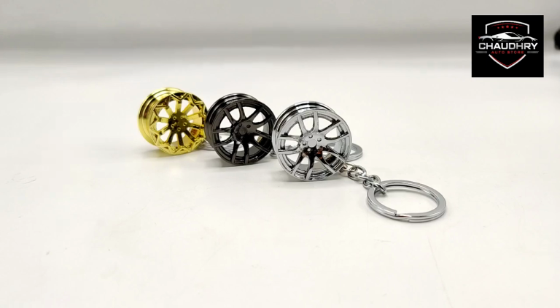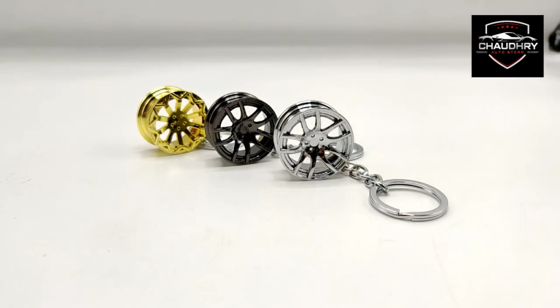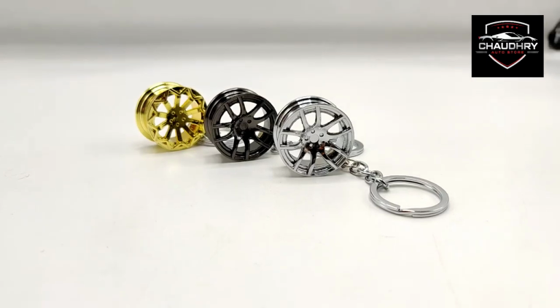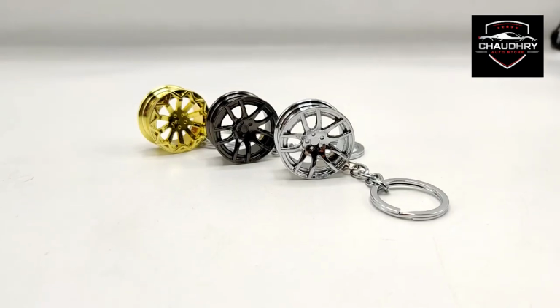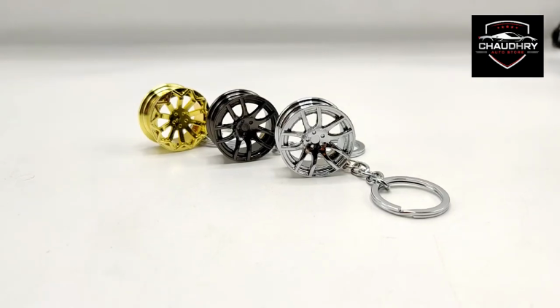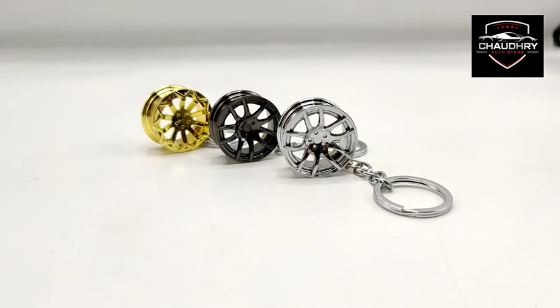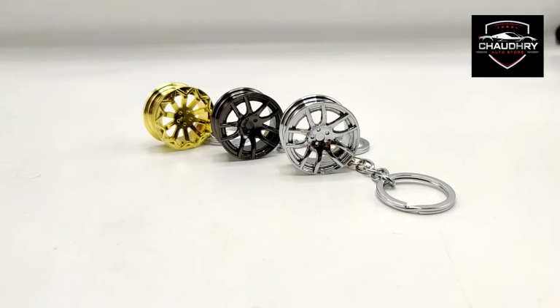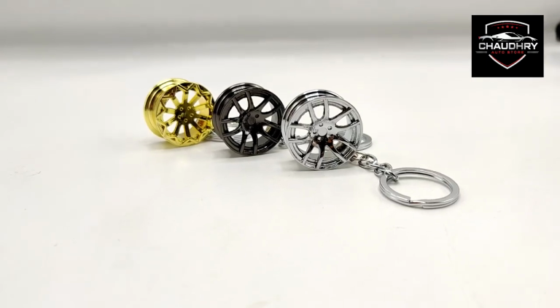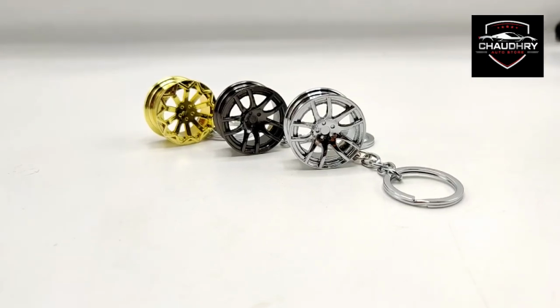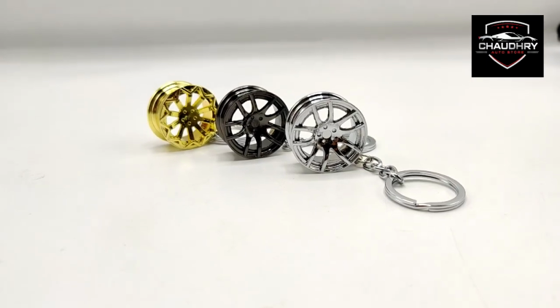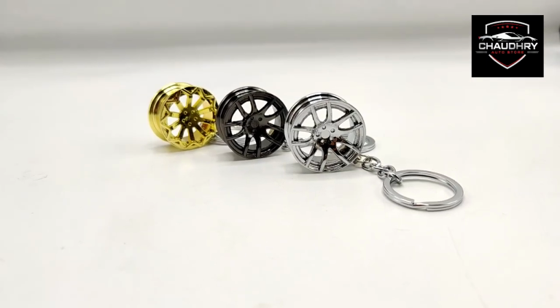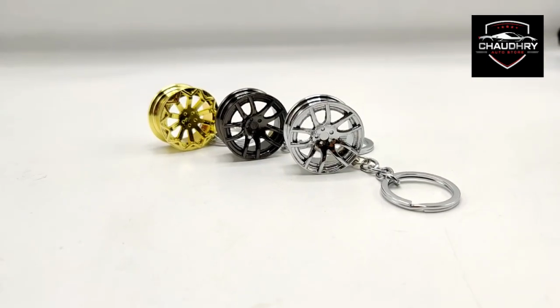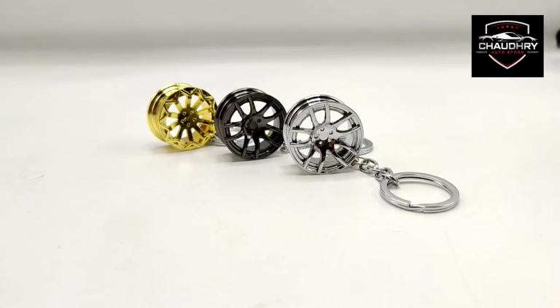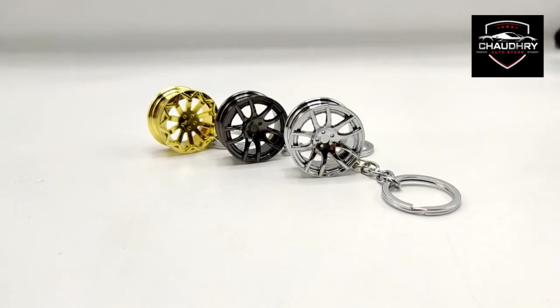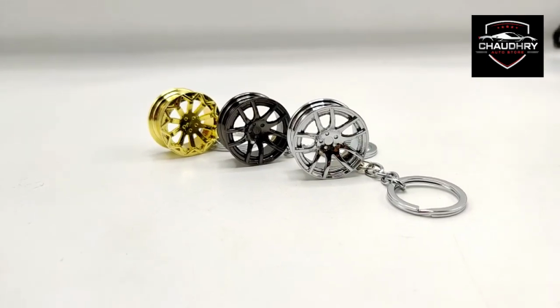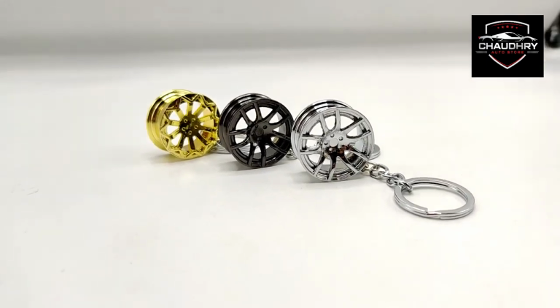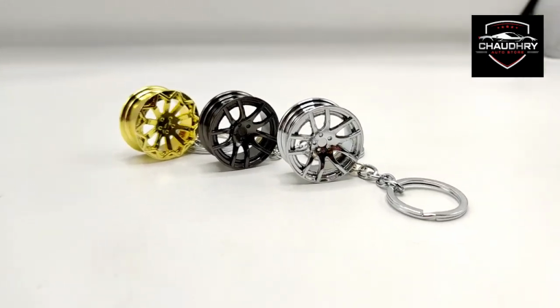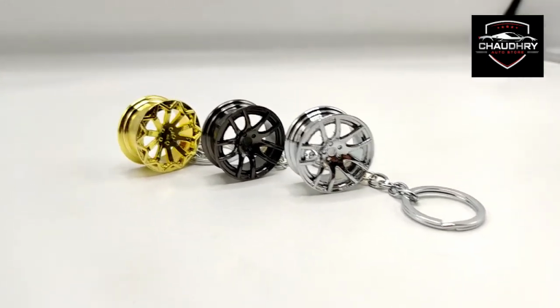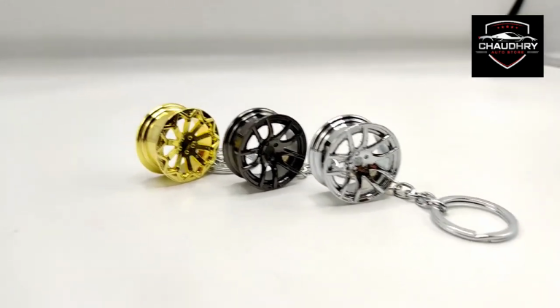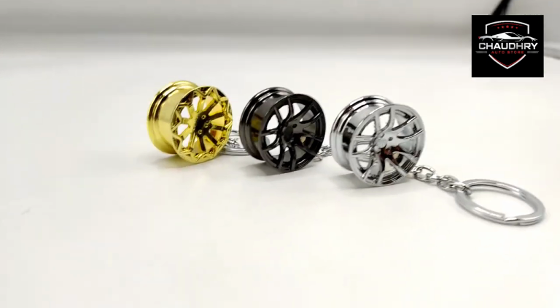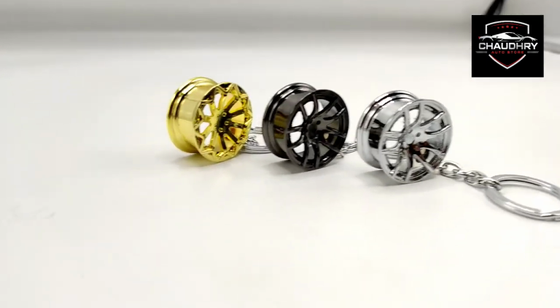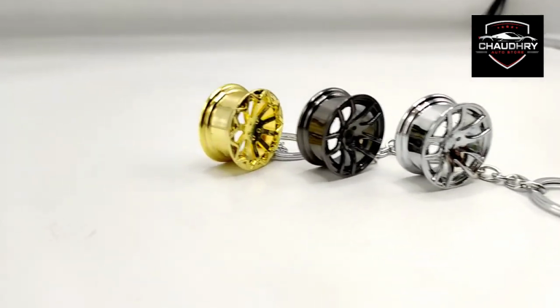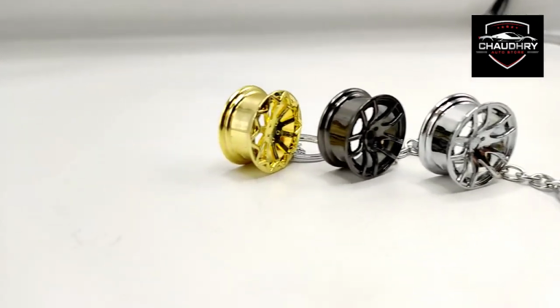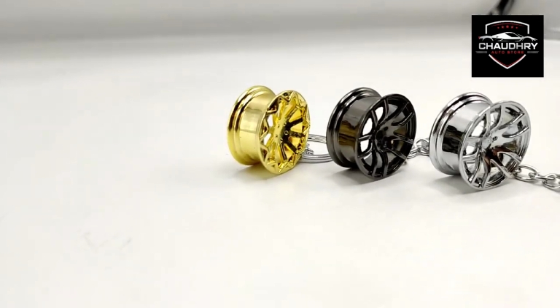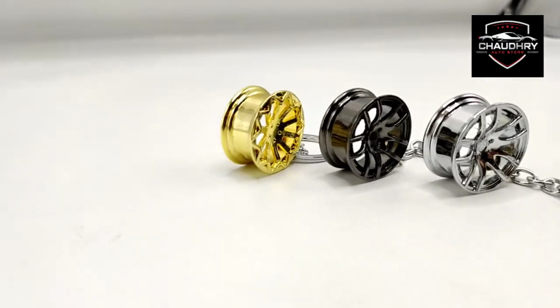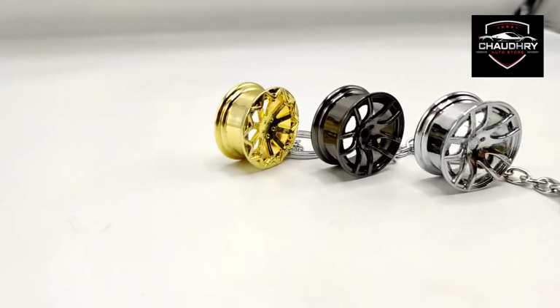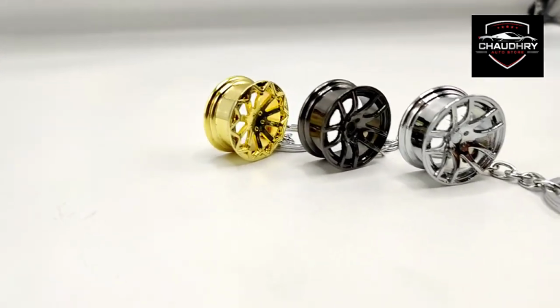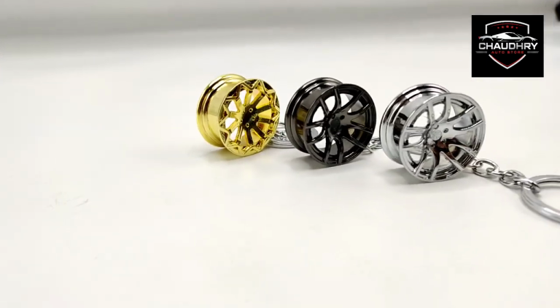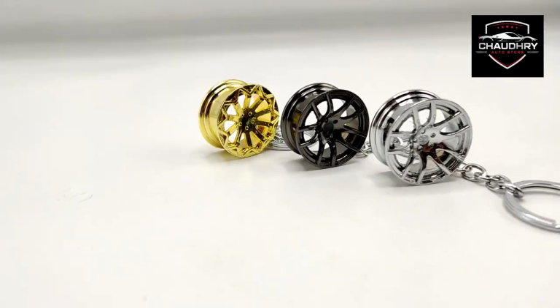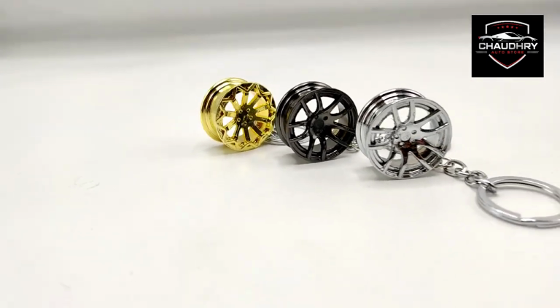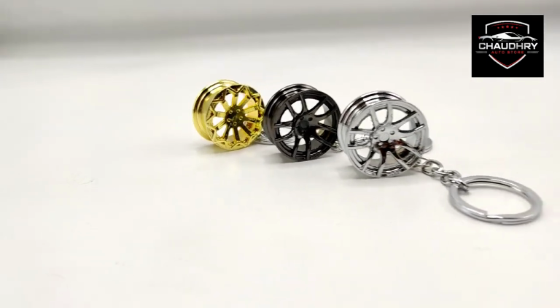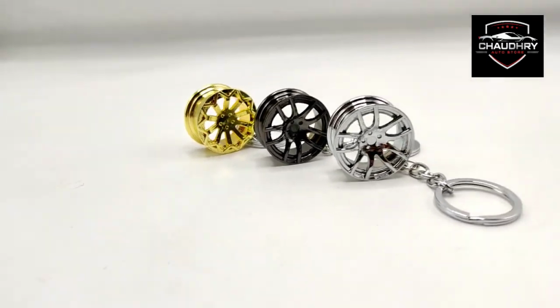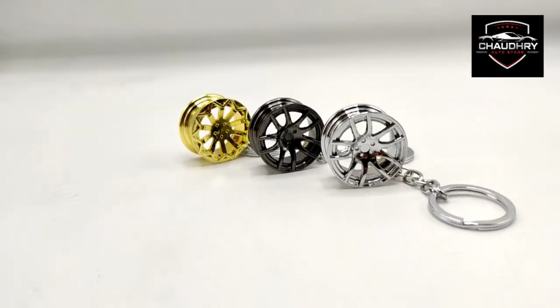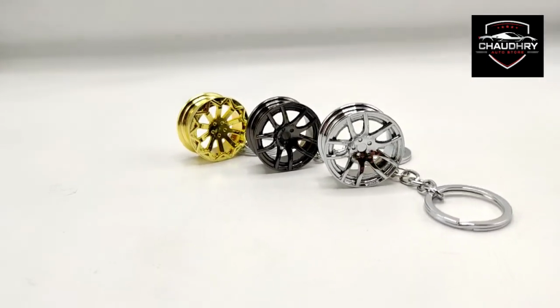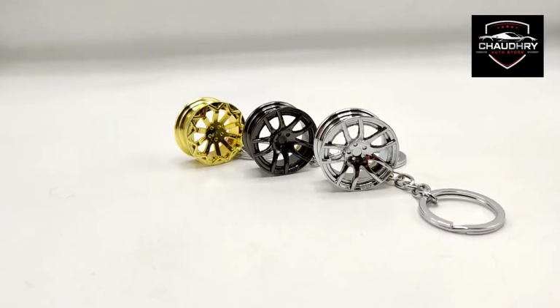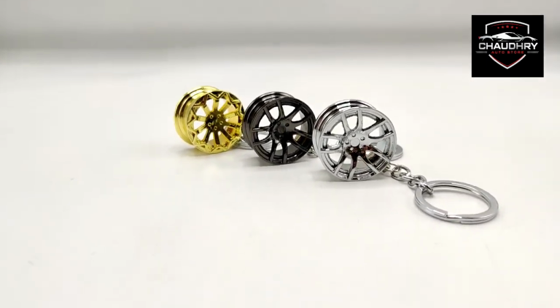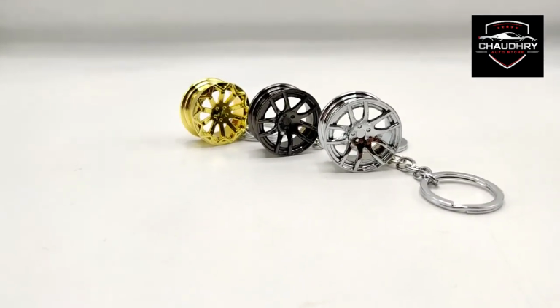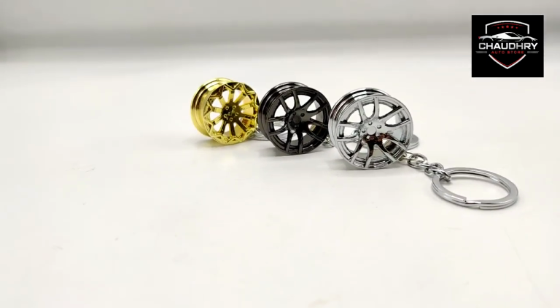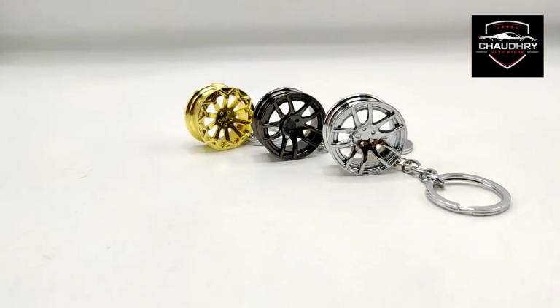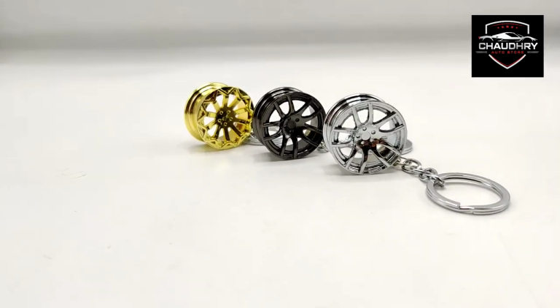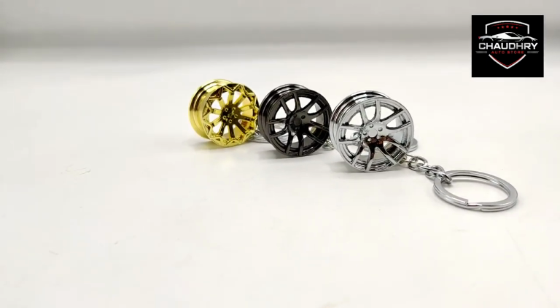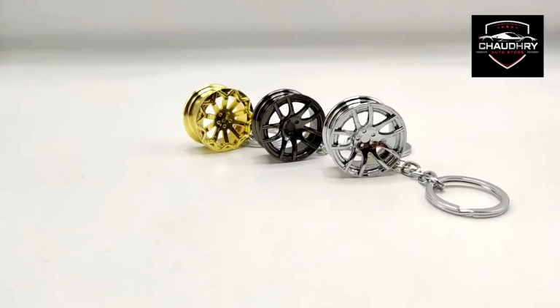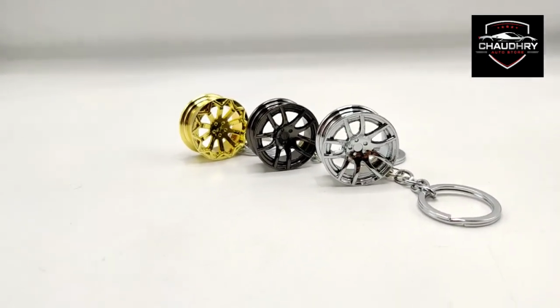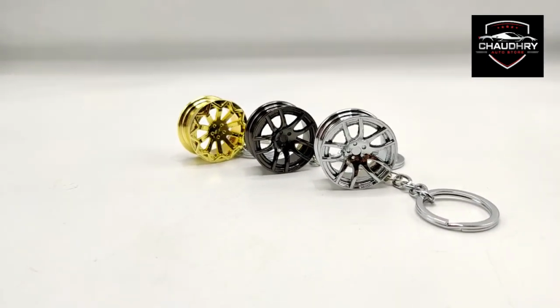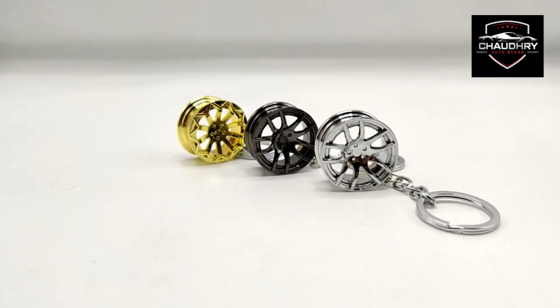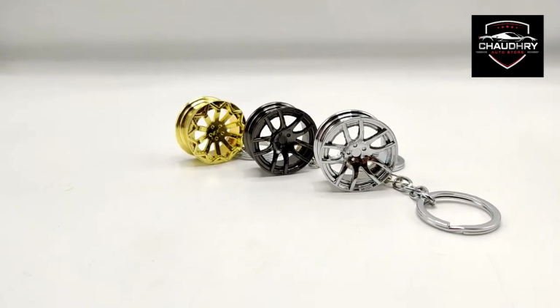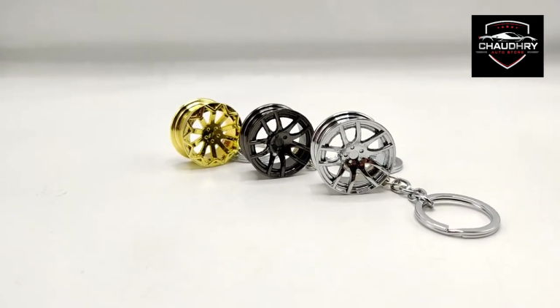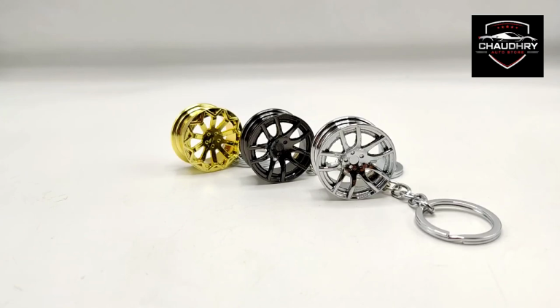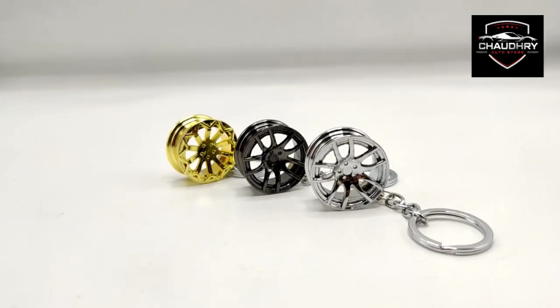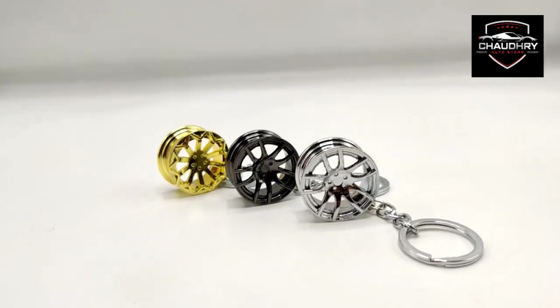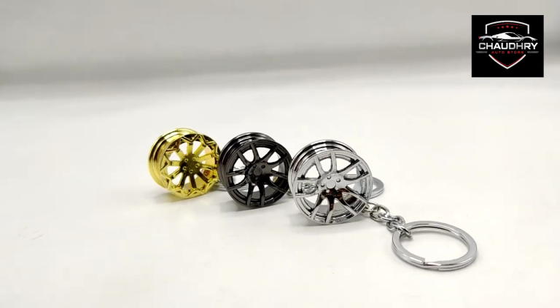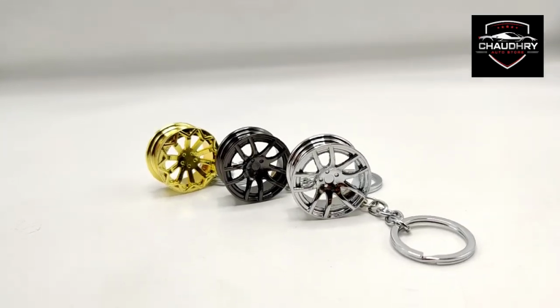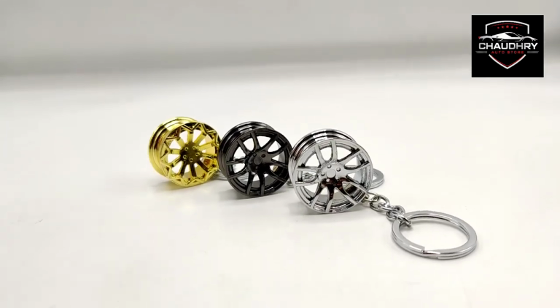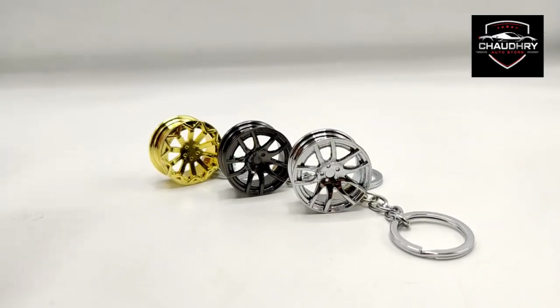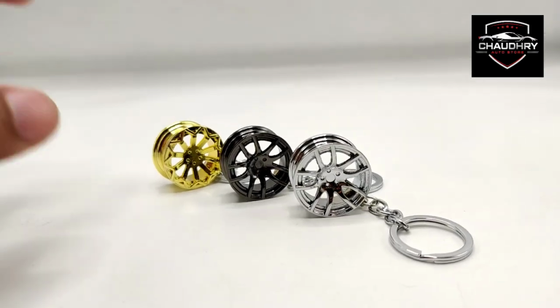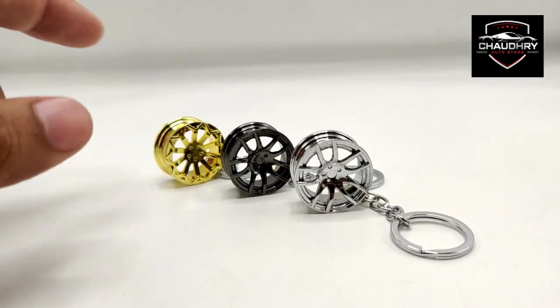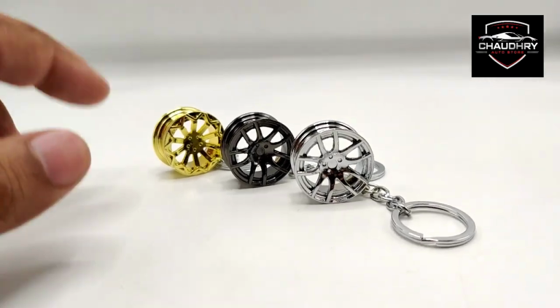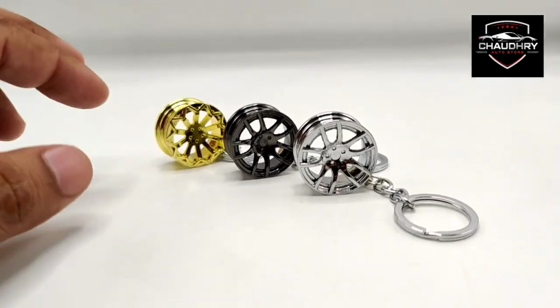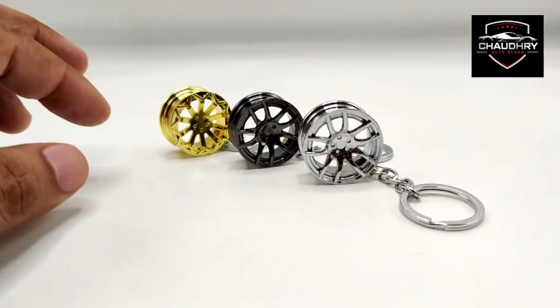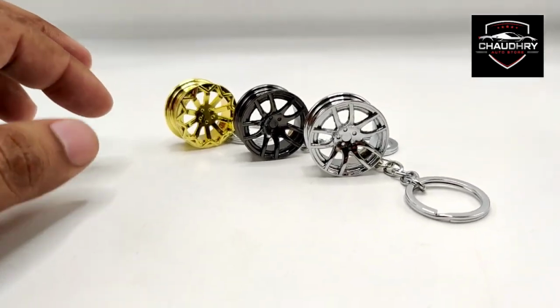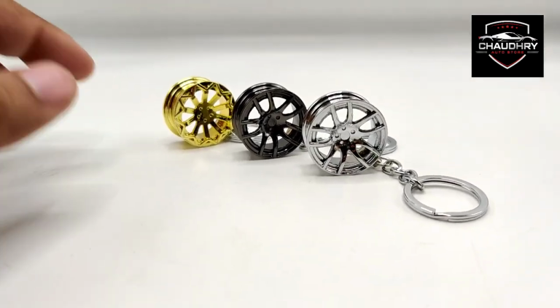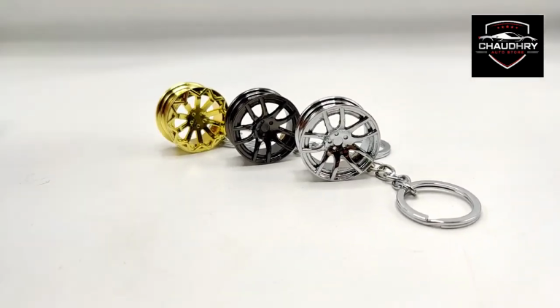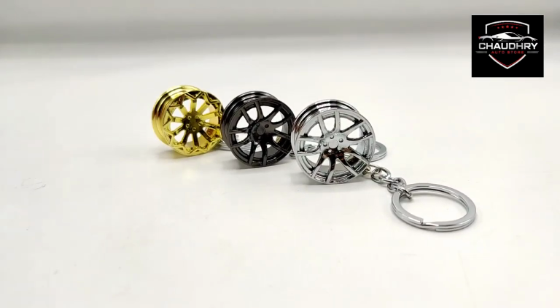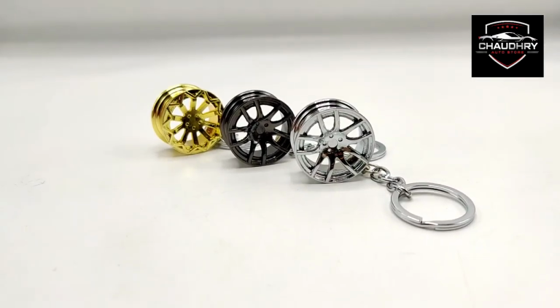Assalamu alaikum. Chaudhry Artur Store of Fahad. I am presenting my product. This is a product that is in metal, which is a keychain. It is in rim style, as you can see.